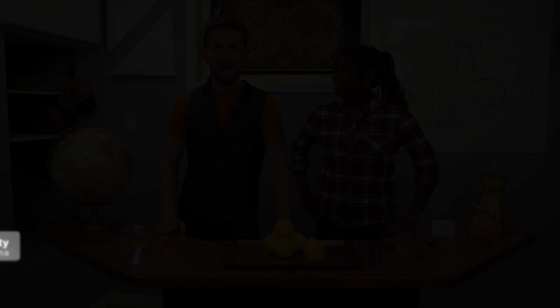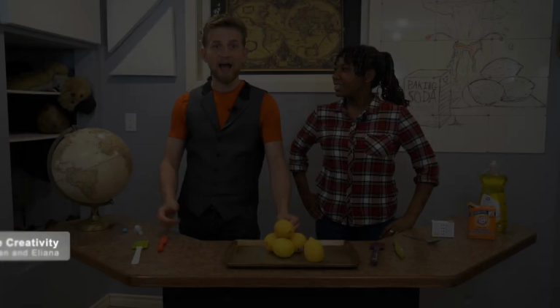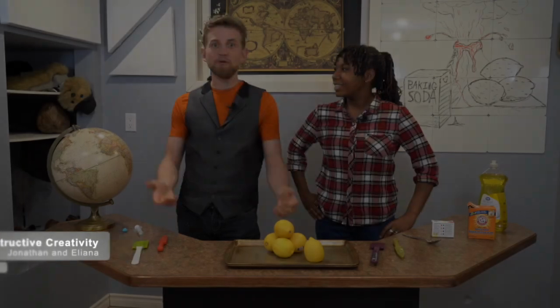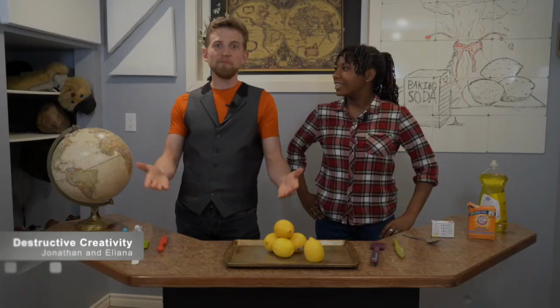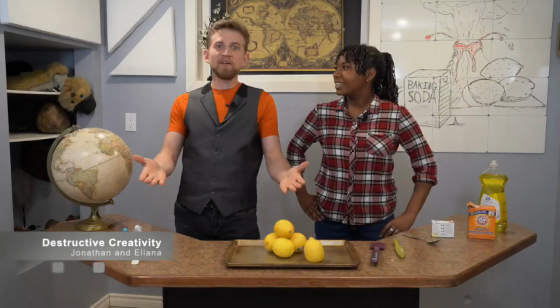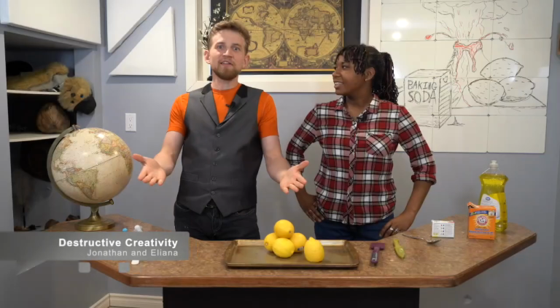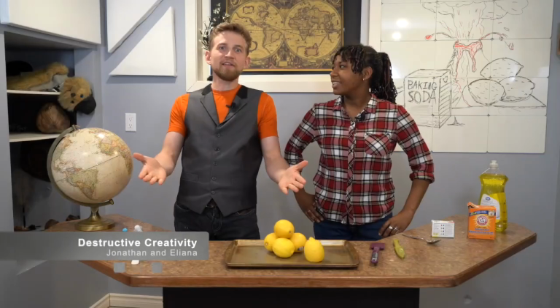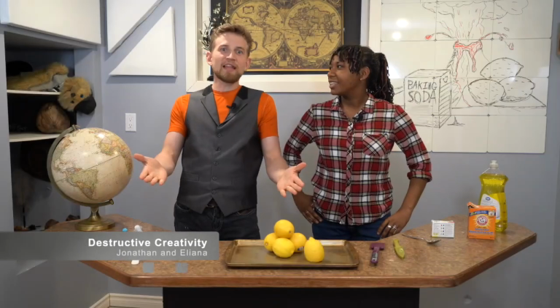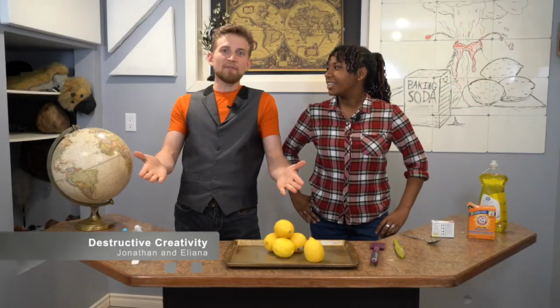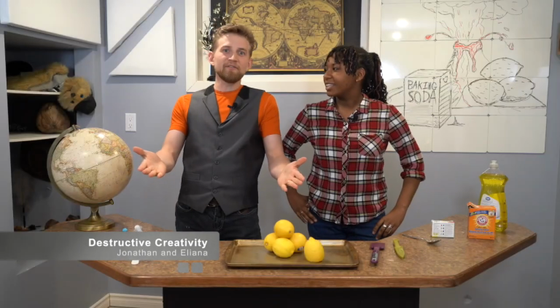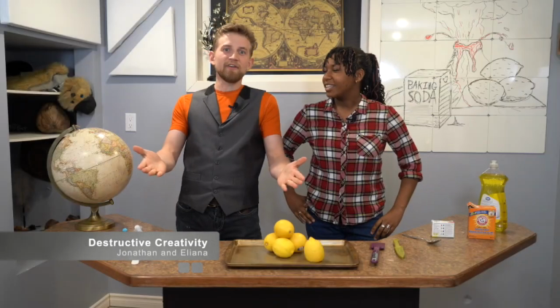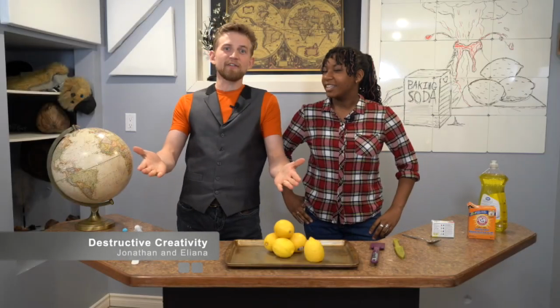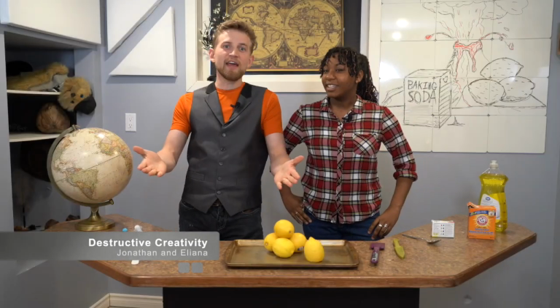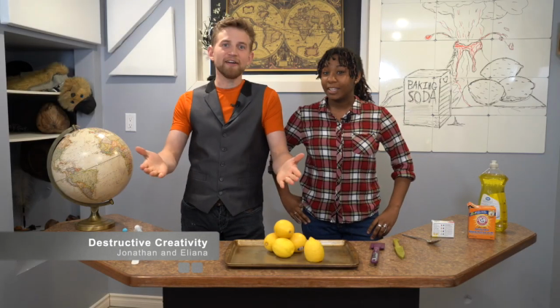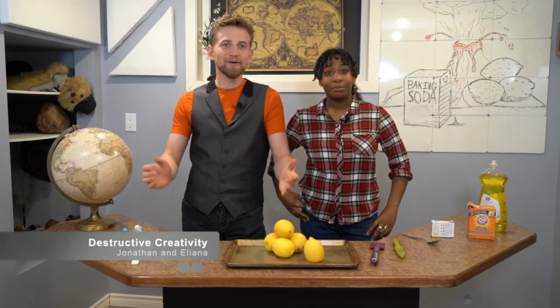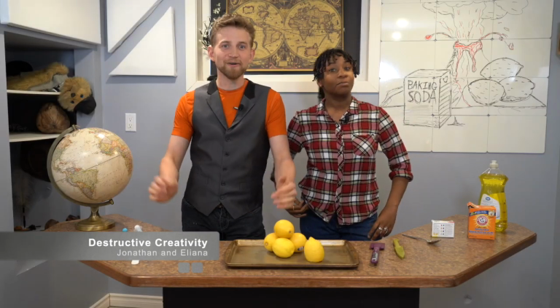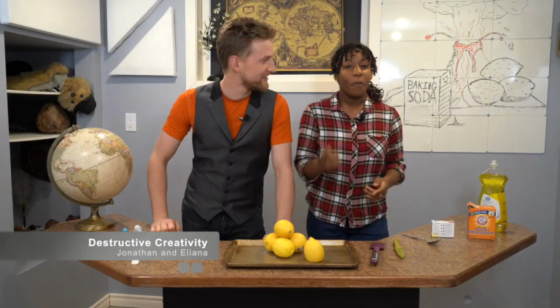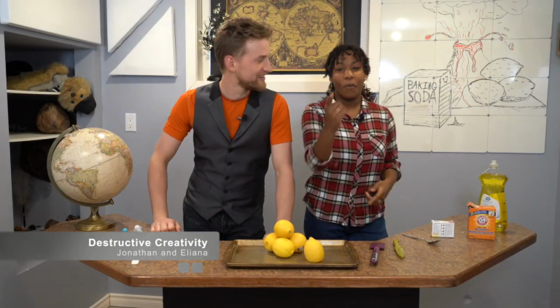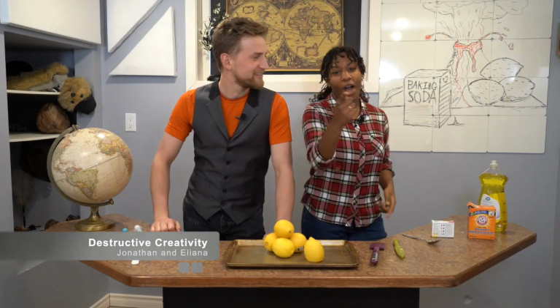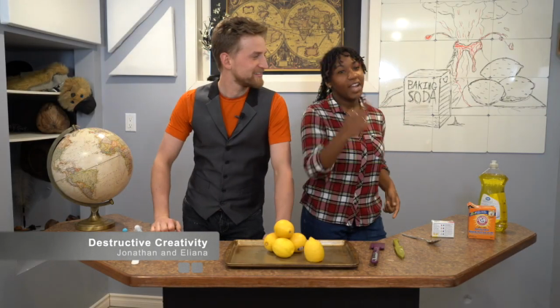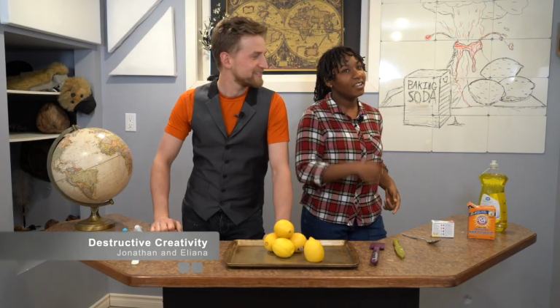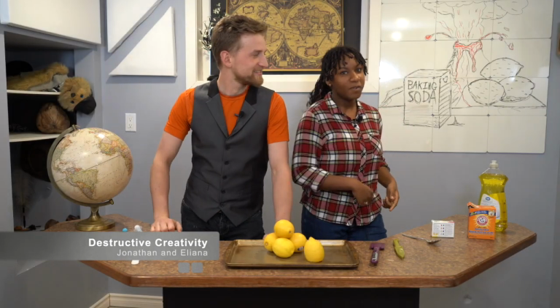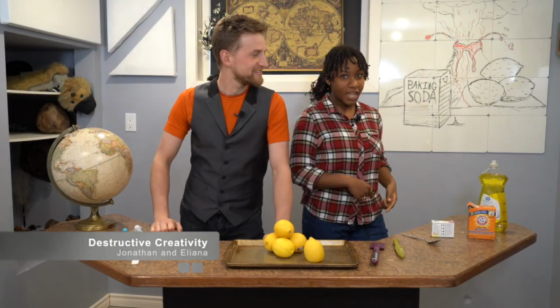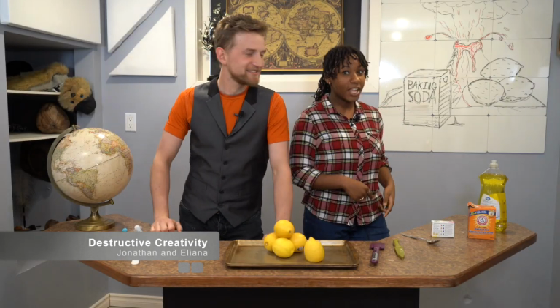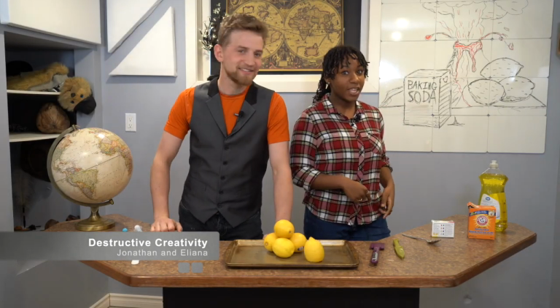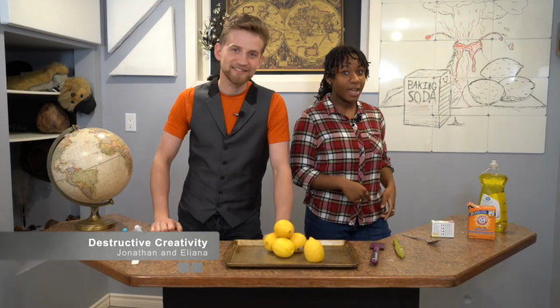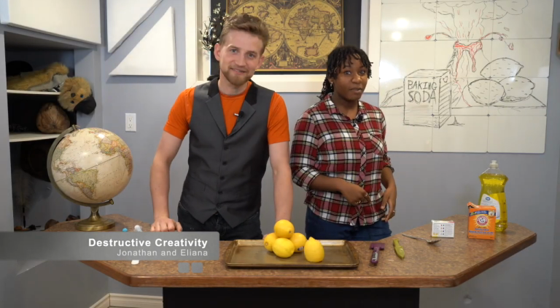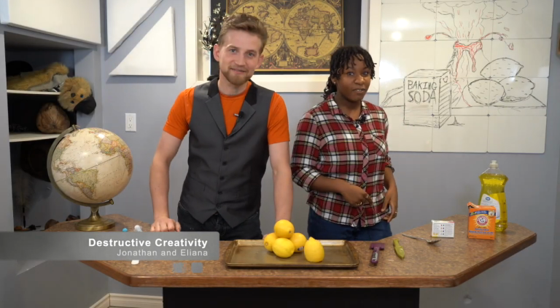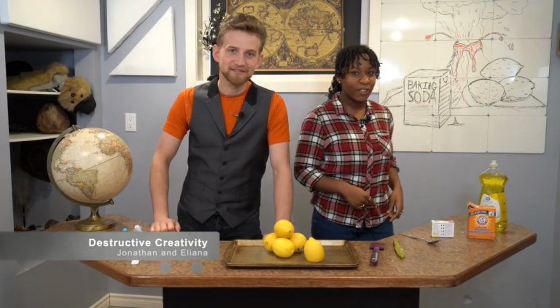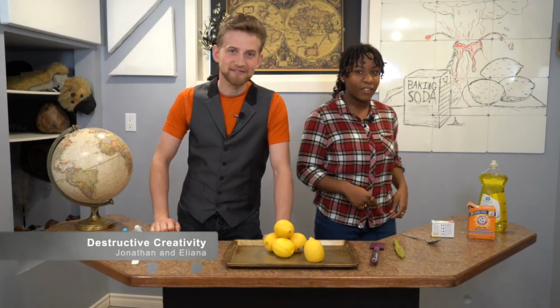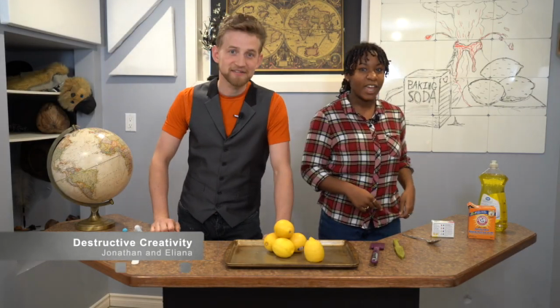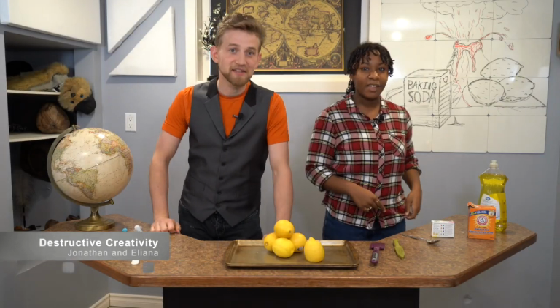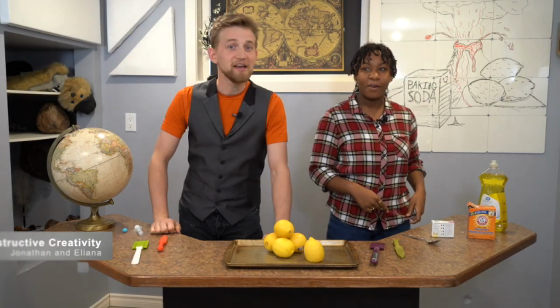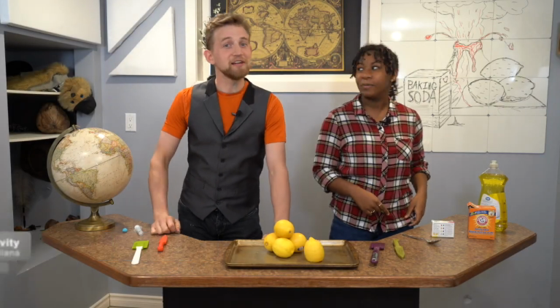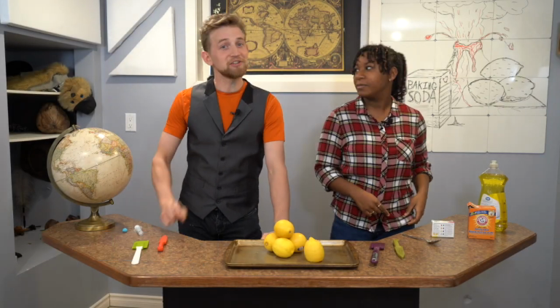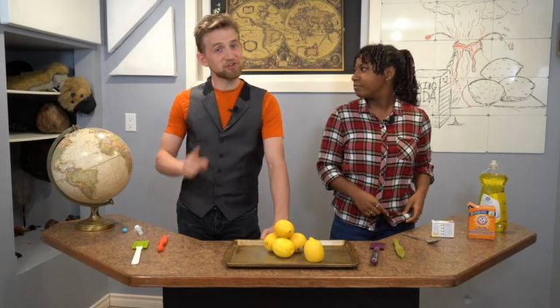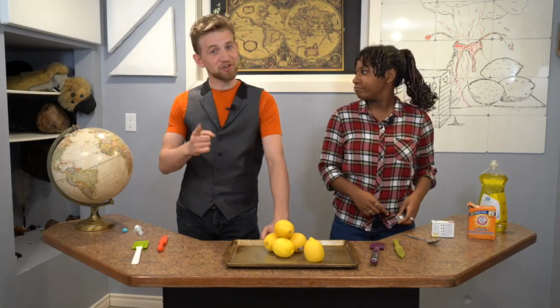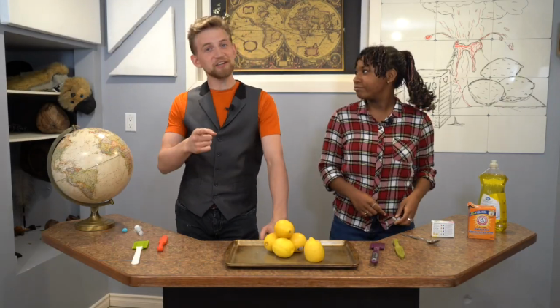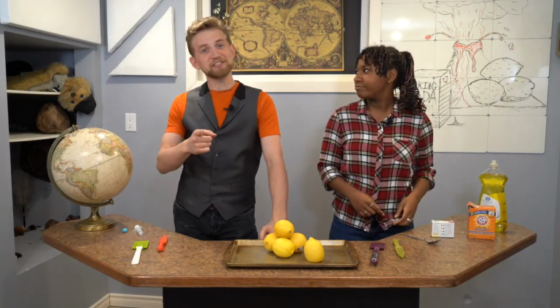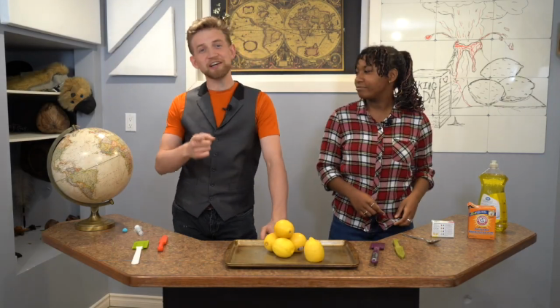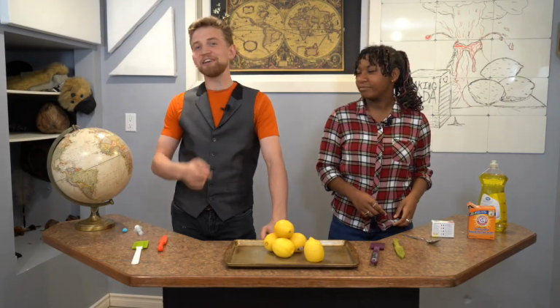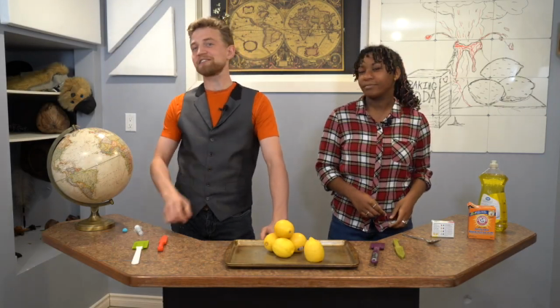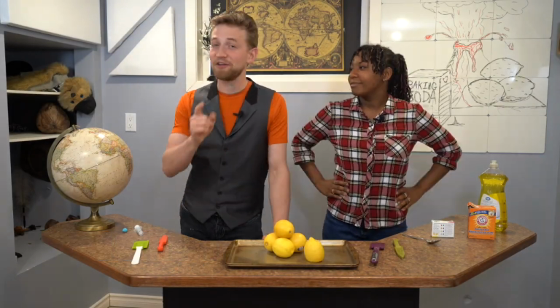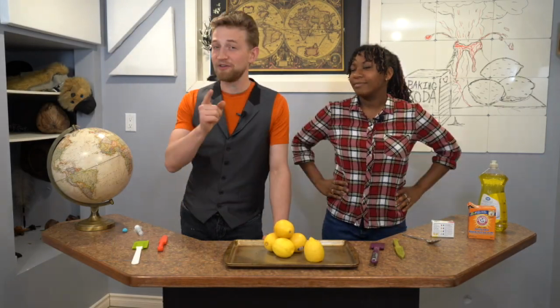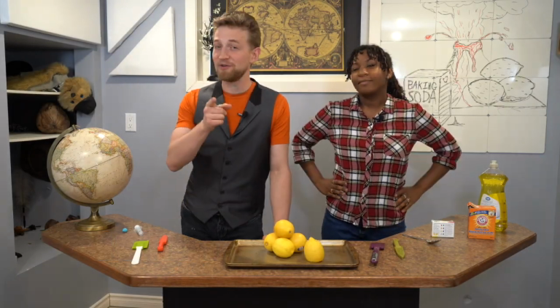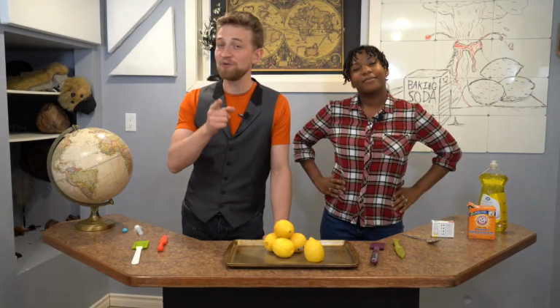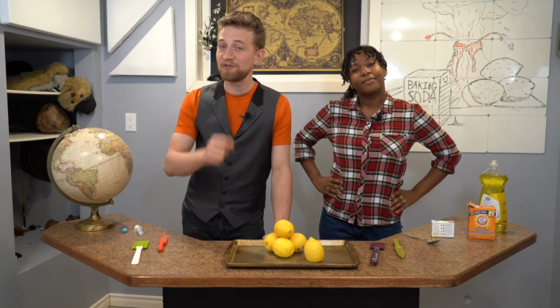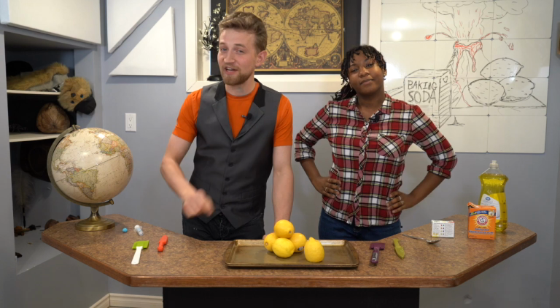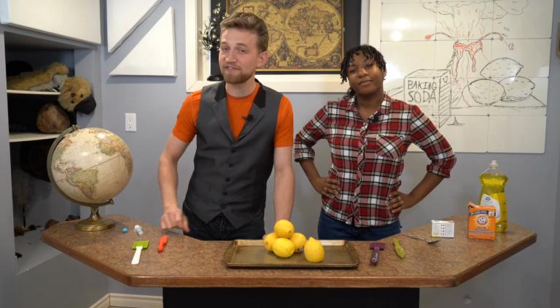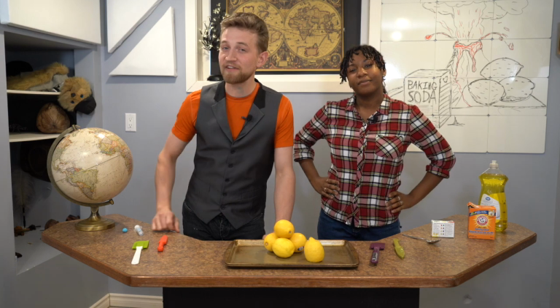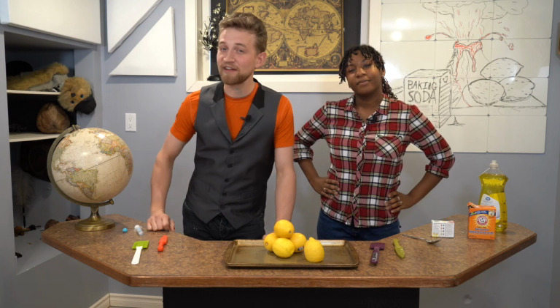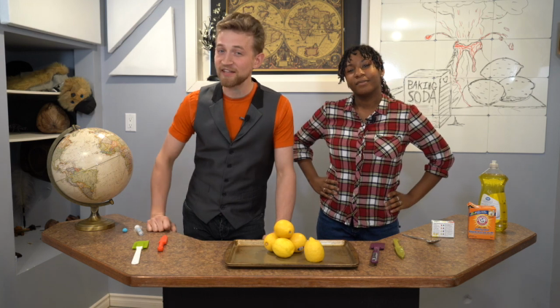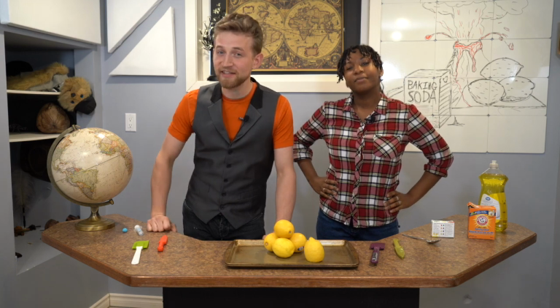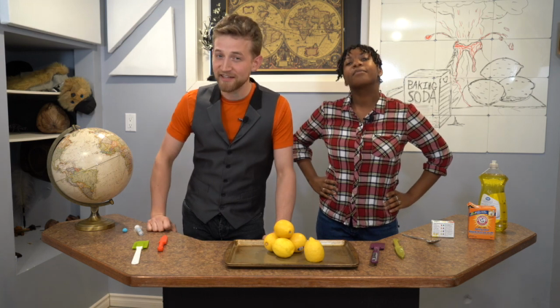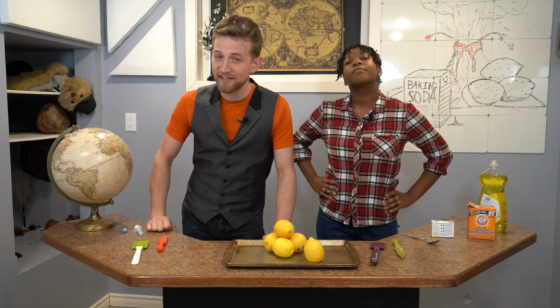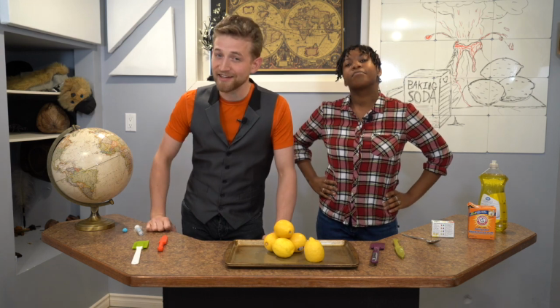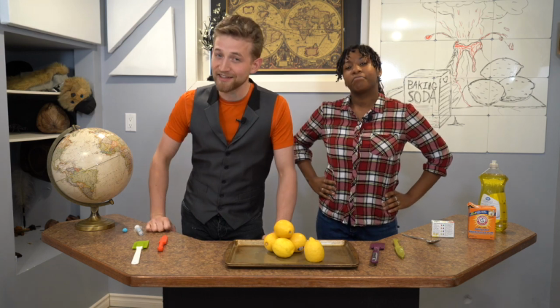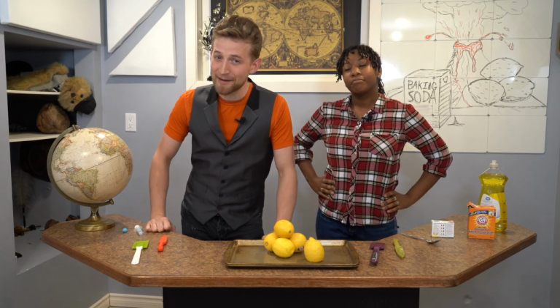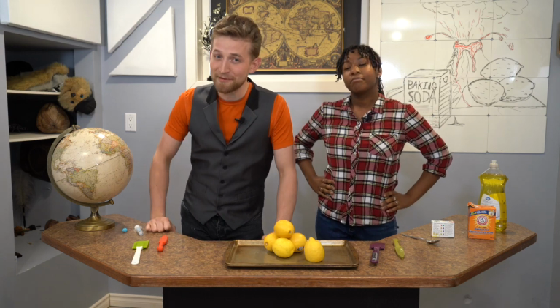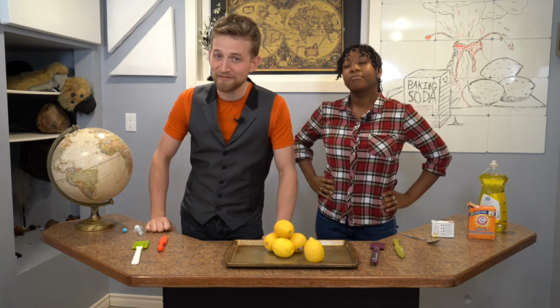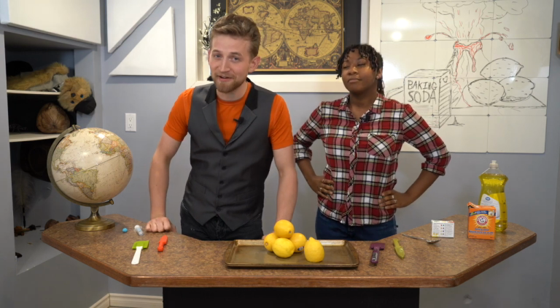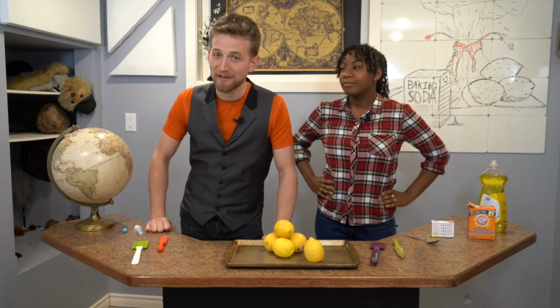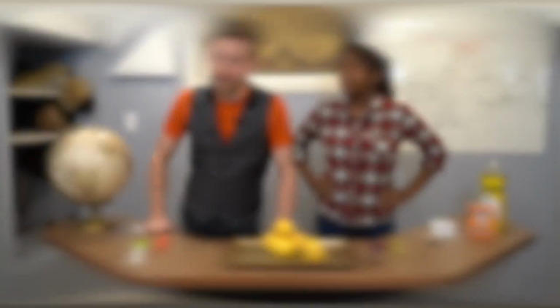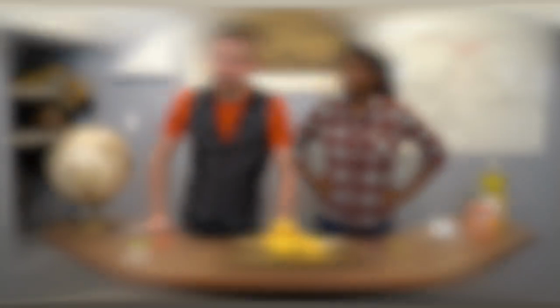How to build a lemon volcano. Why do you need a lemon volcano? Trust us, you definitely need a lemon volcano.